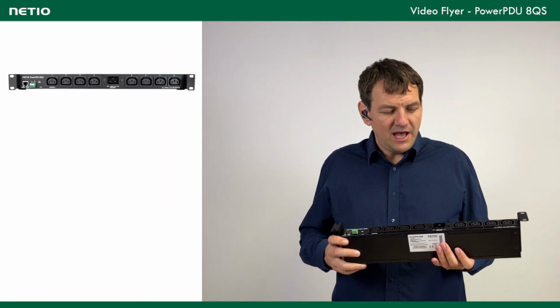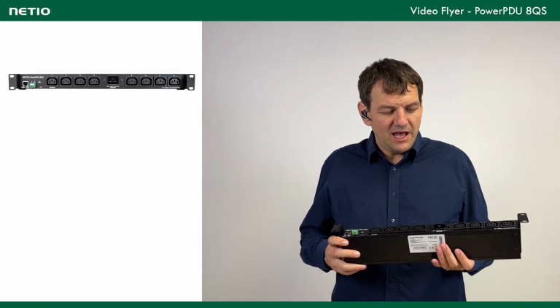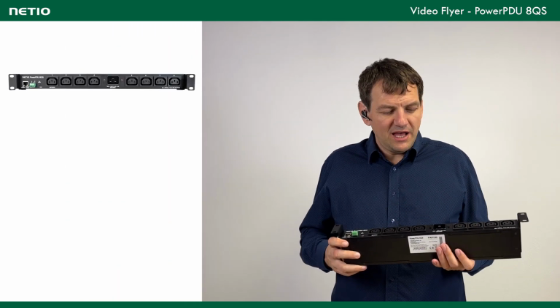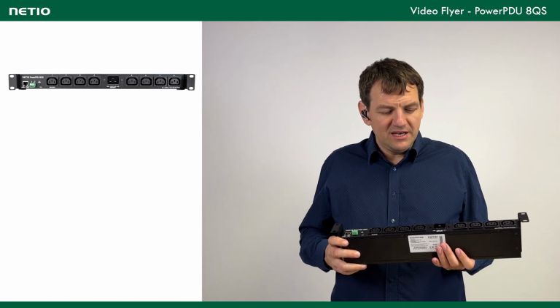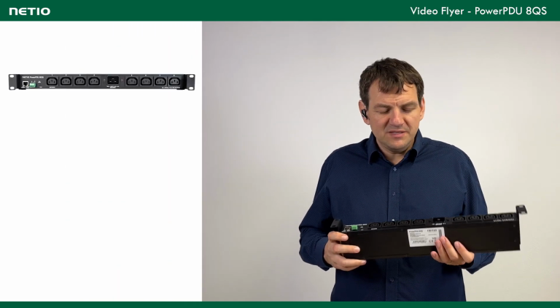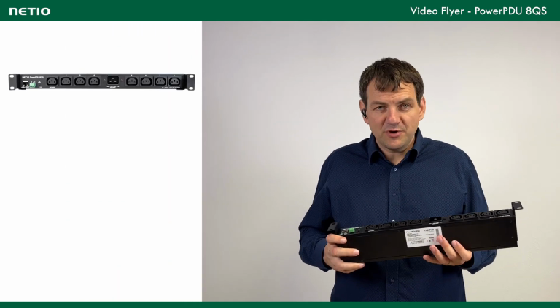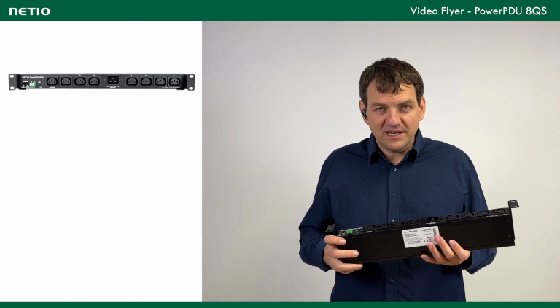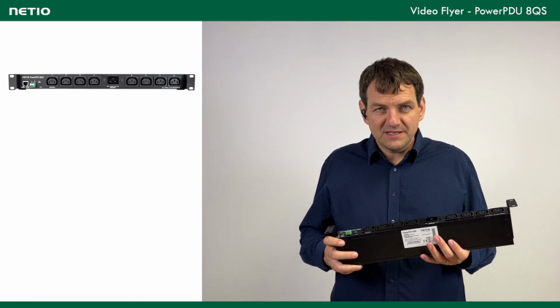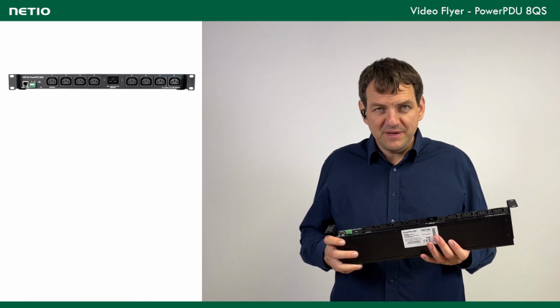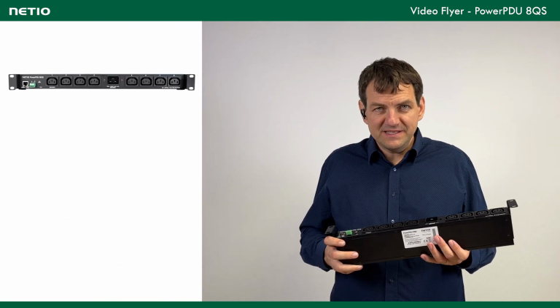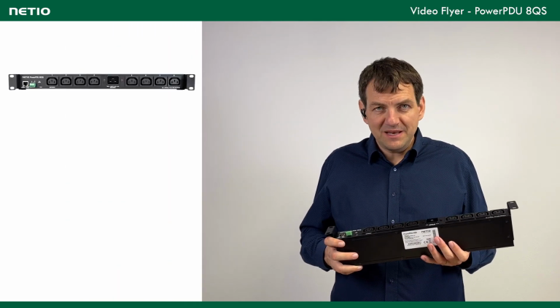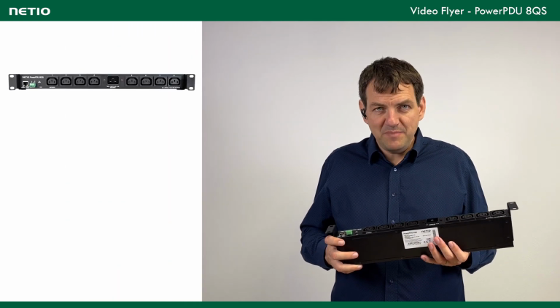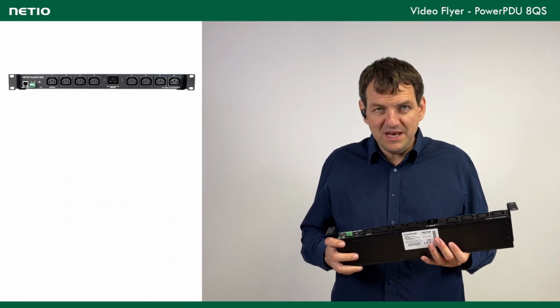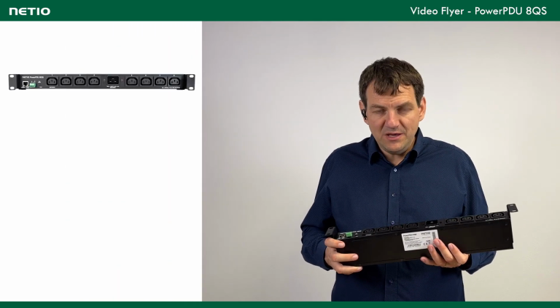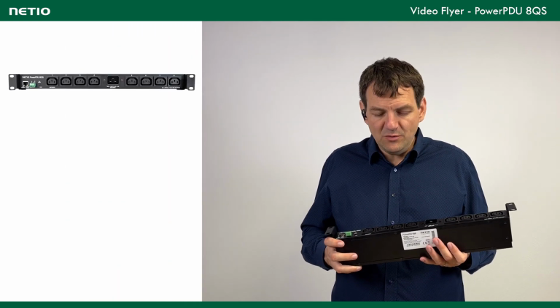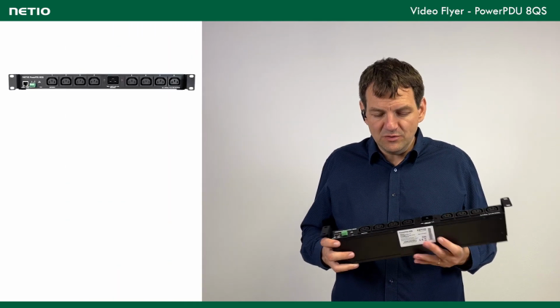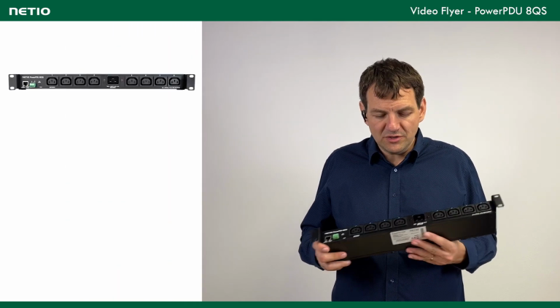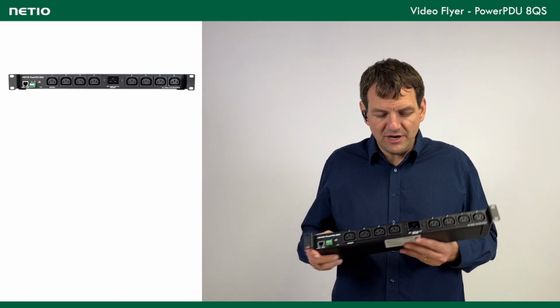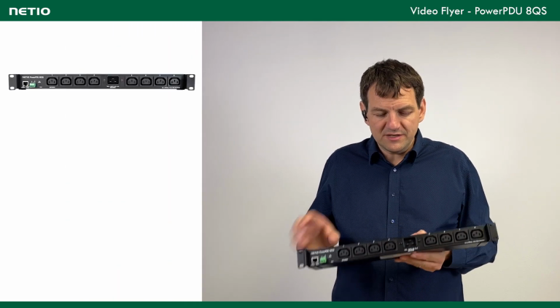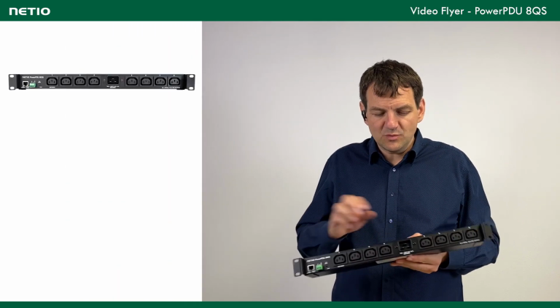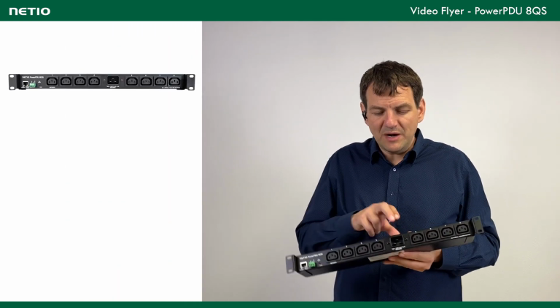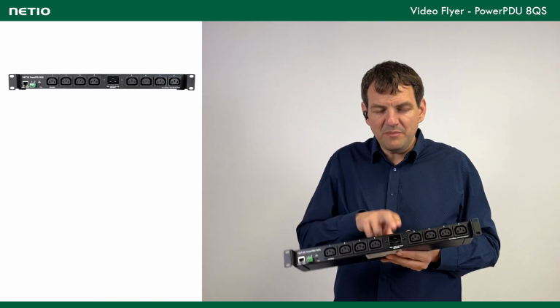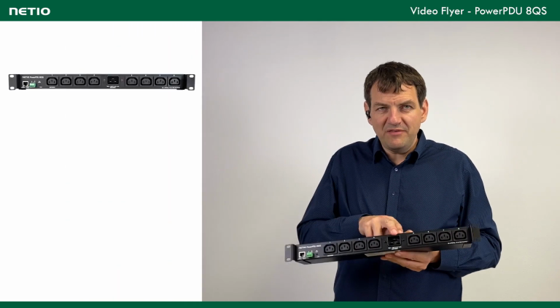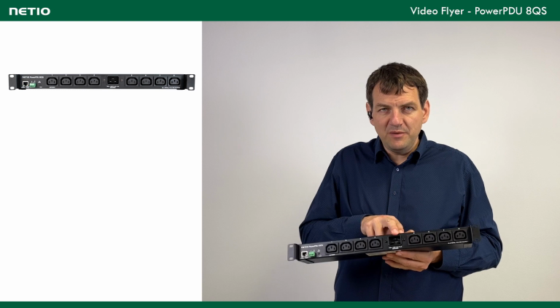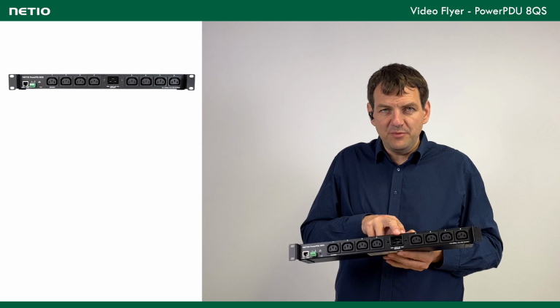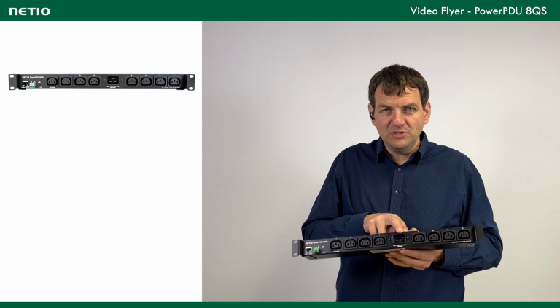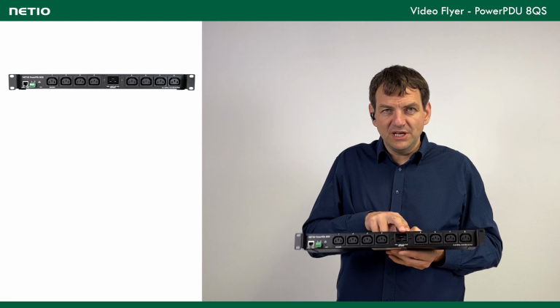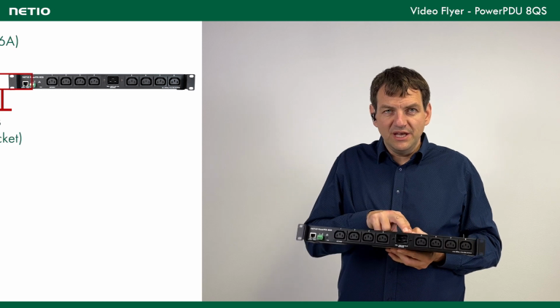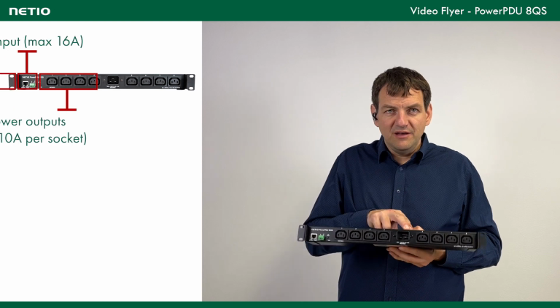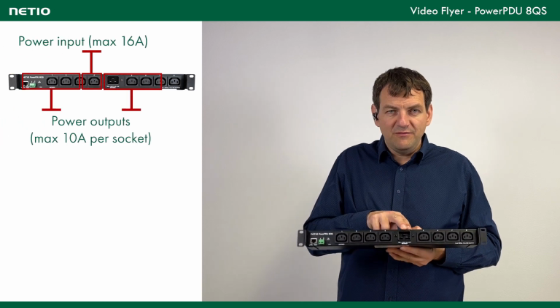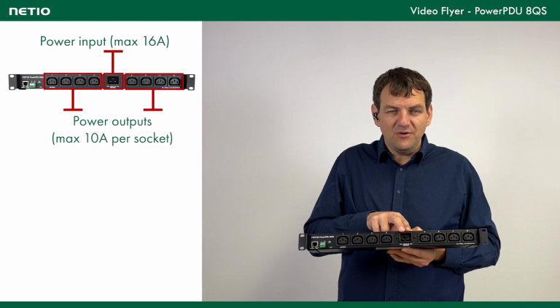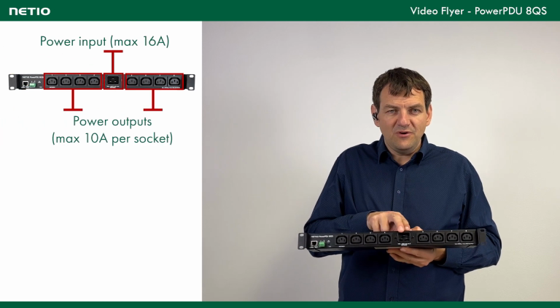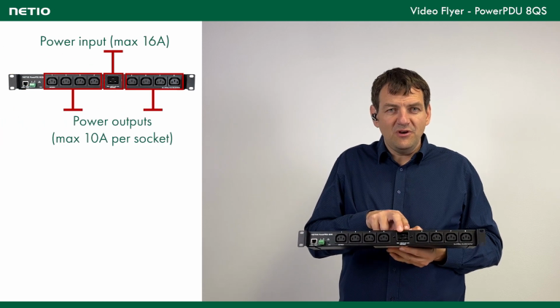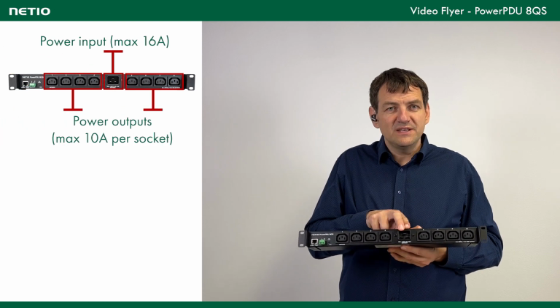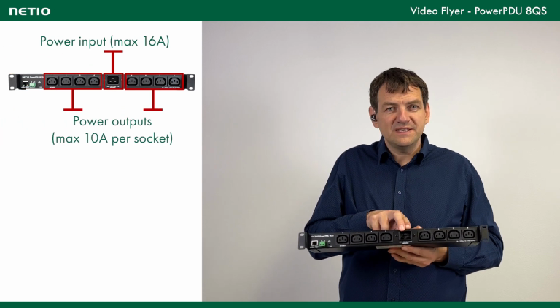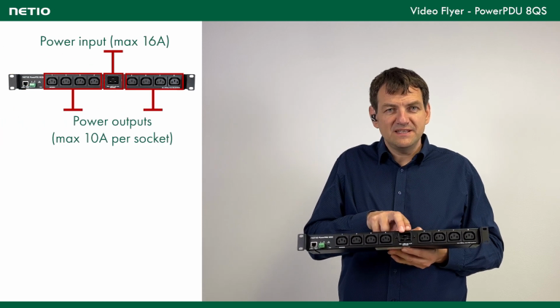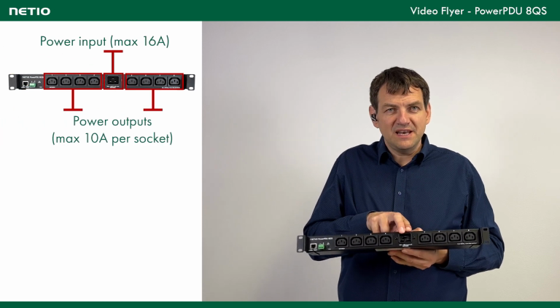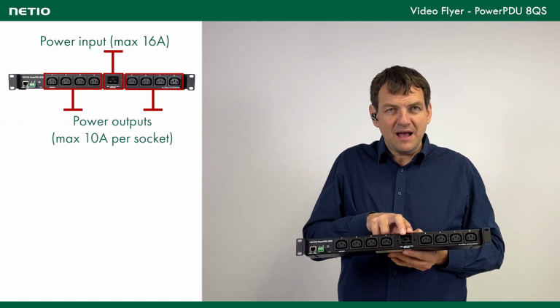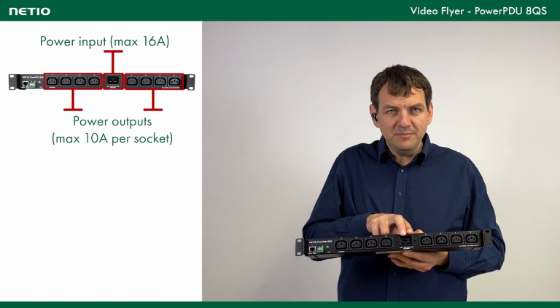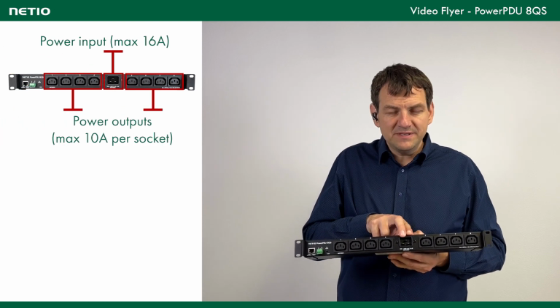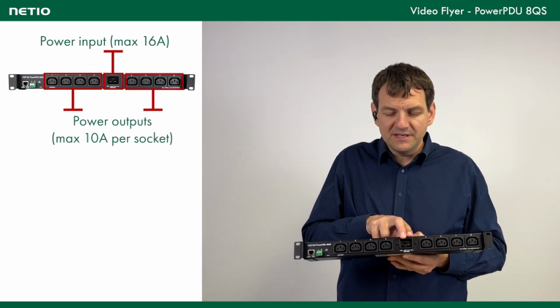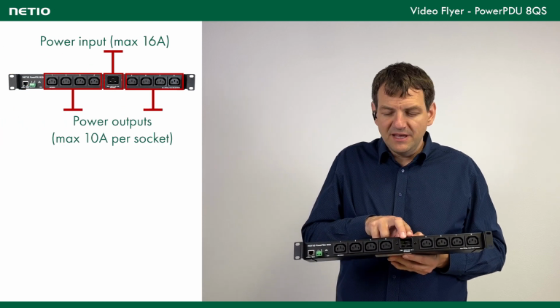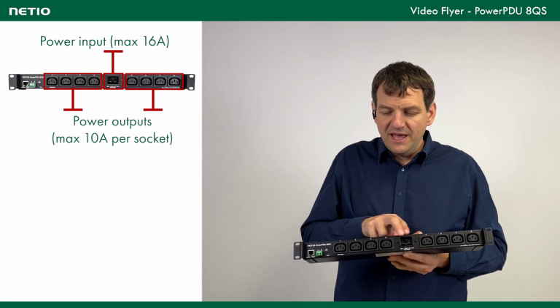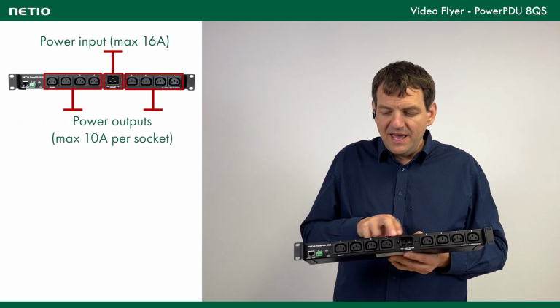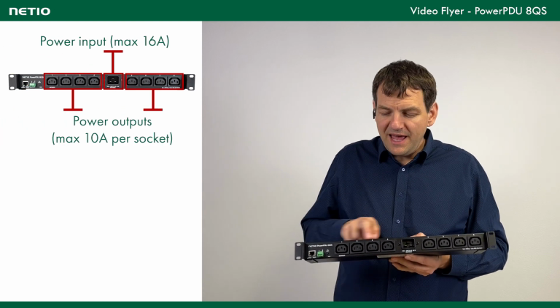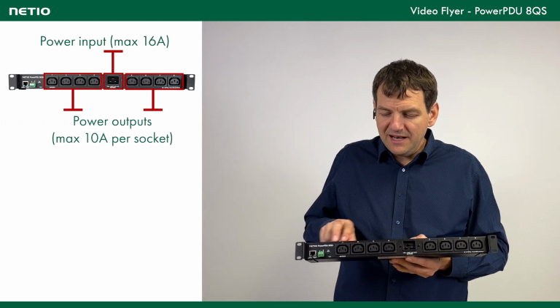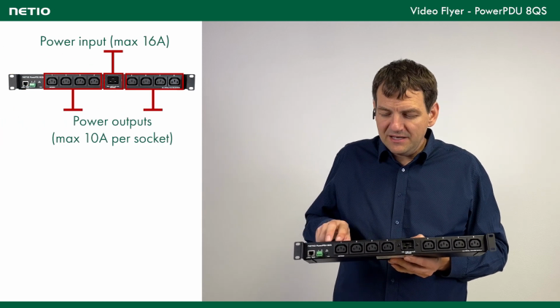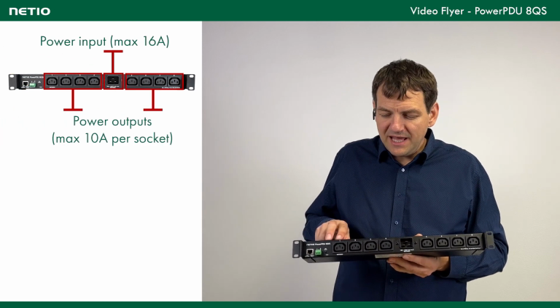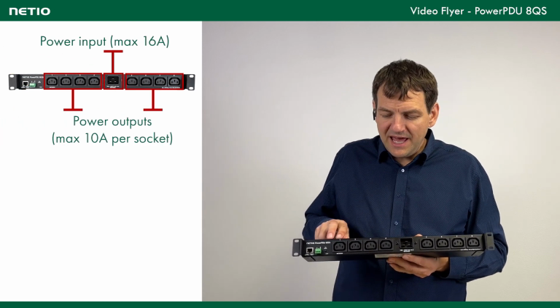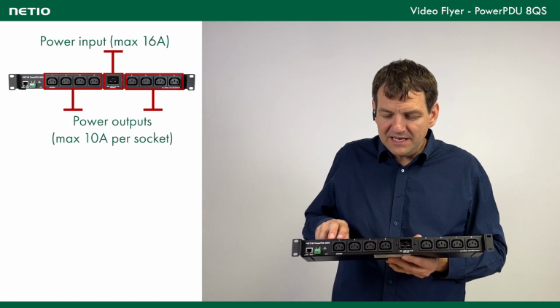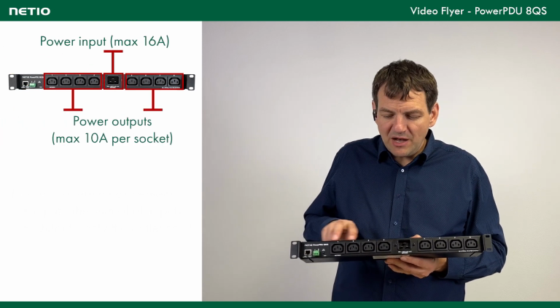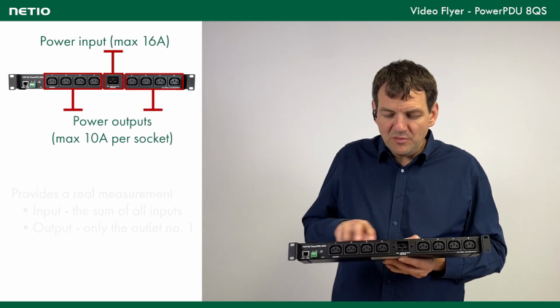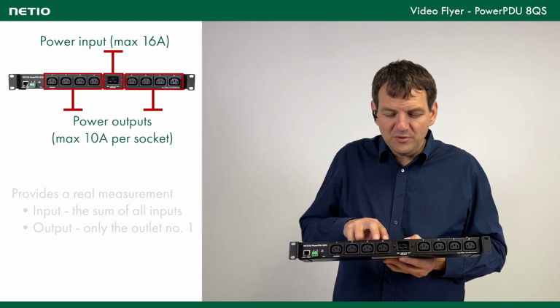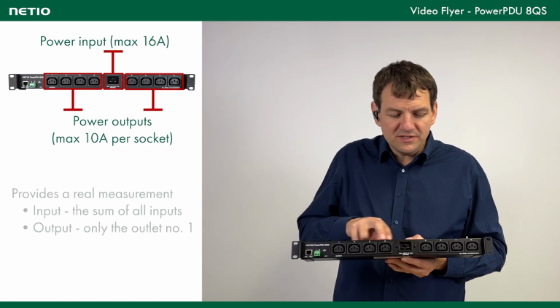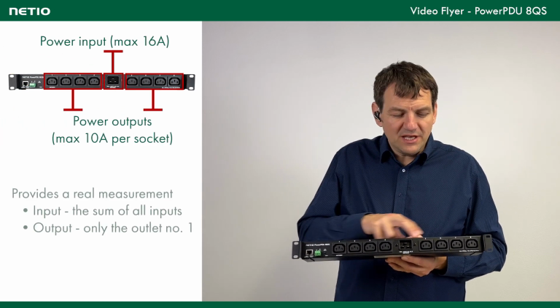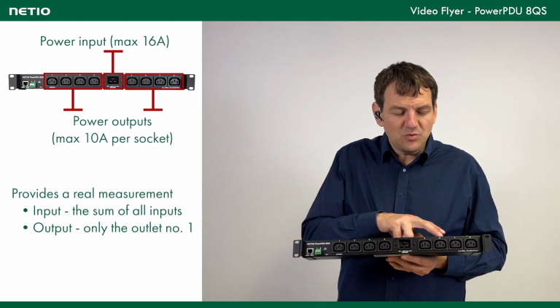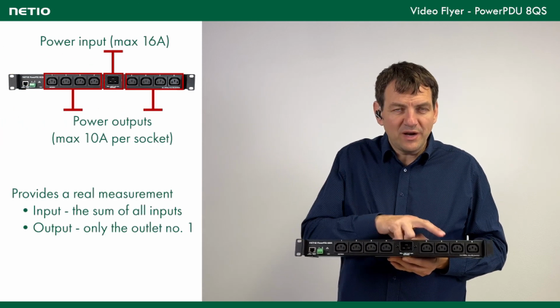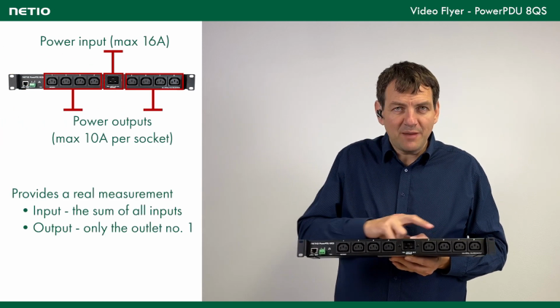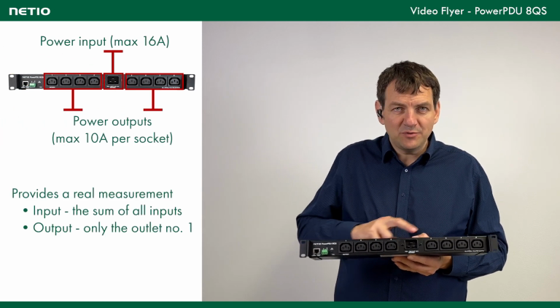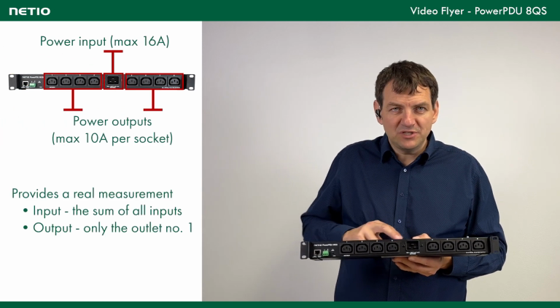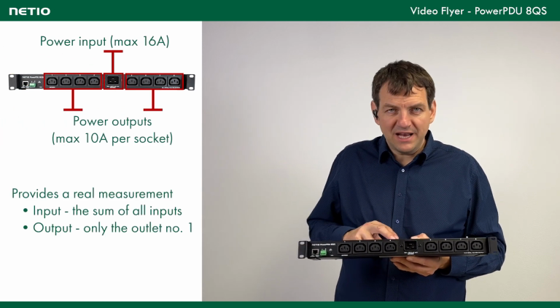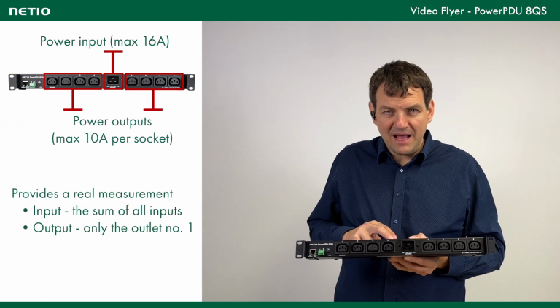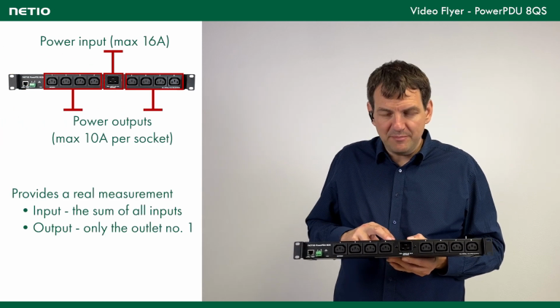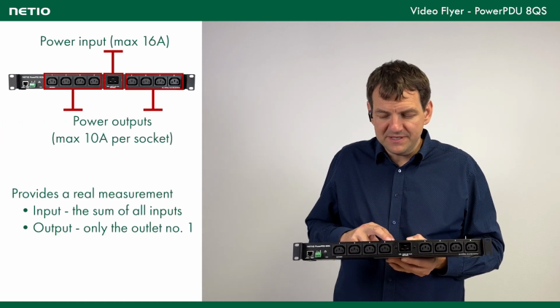This product is basically a PDU, so there is 1 power input for 16A and 8 outputs, each one up to 10A.